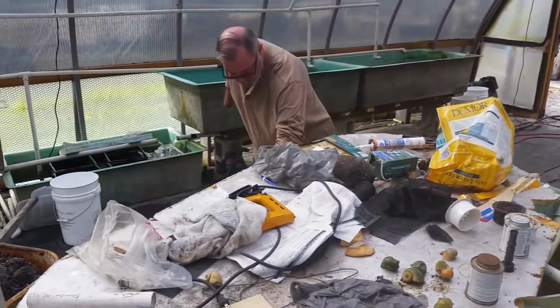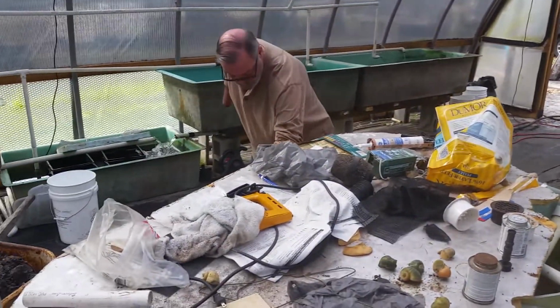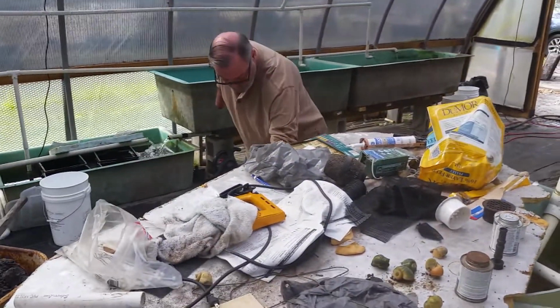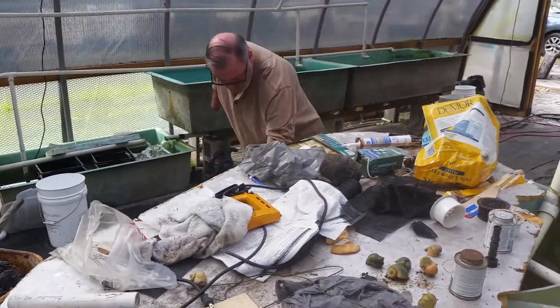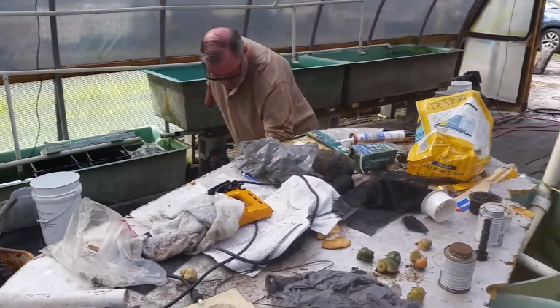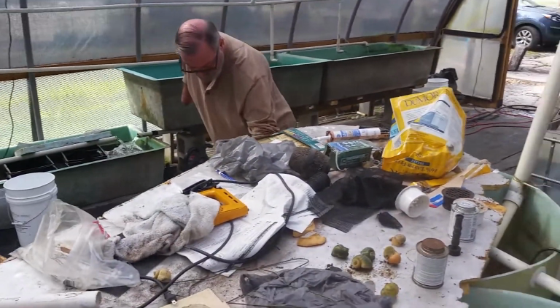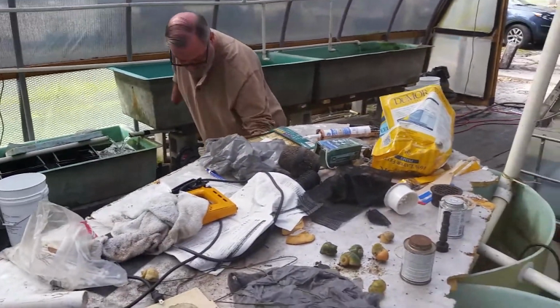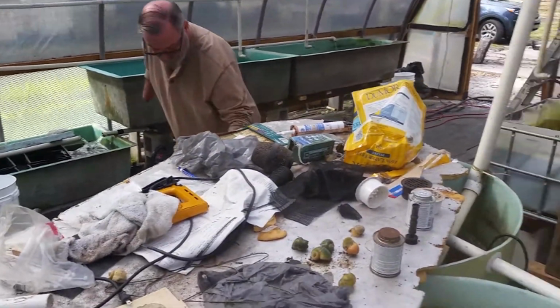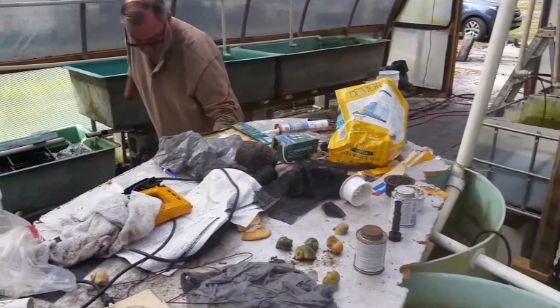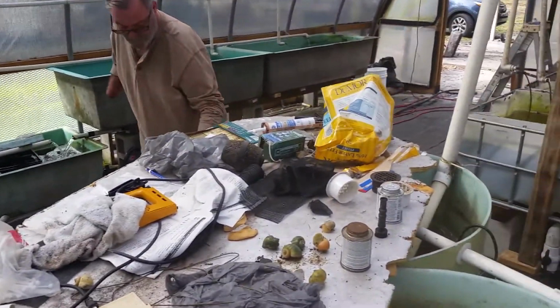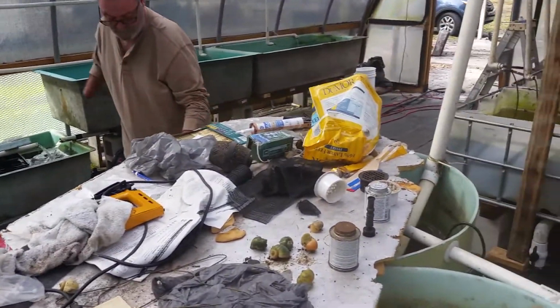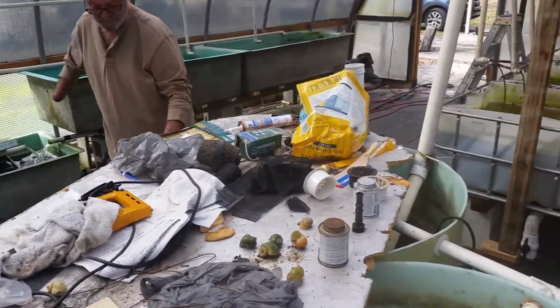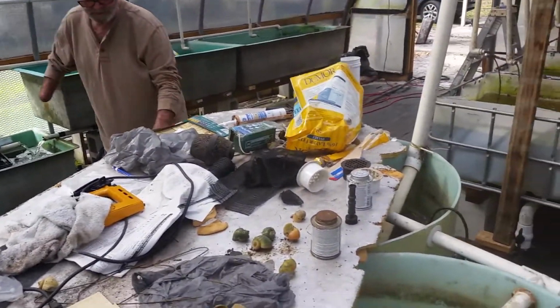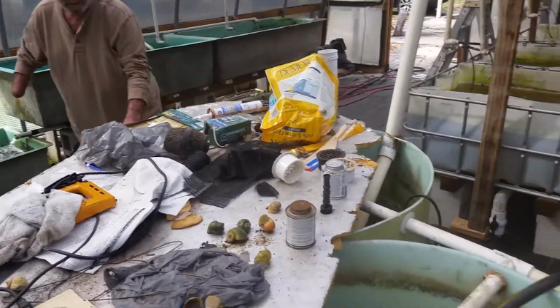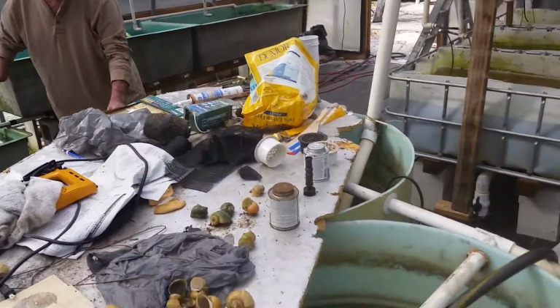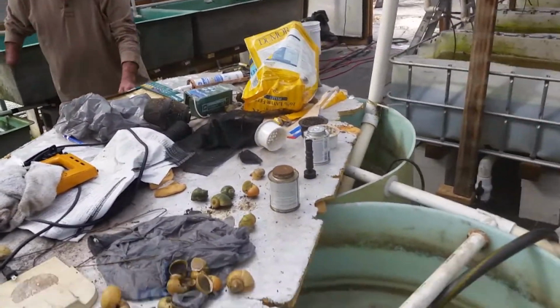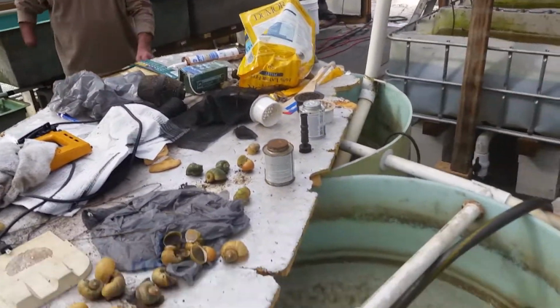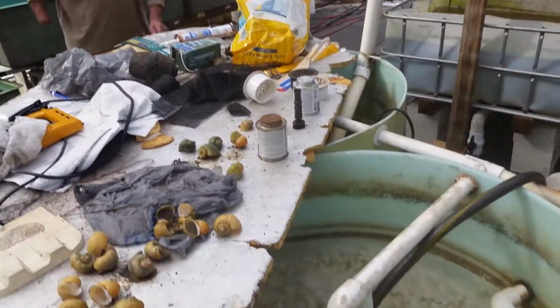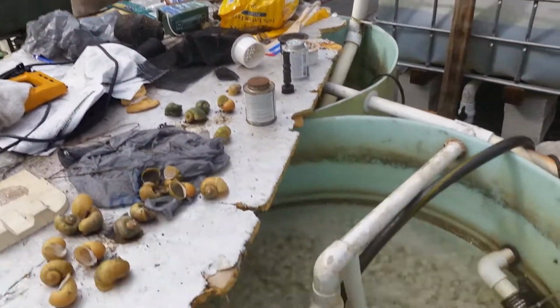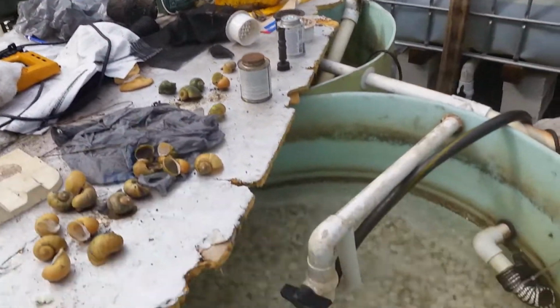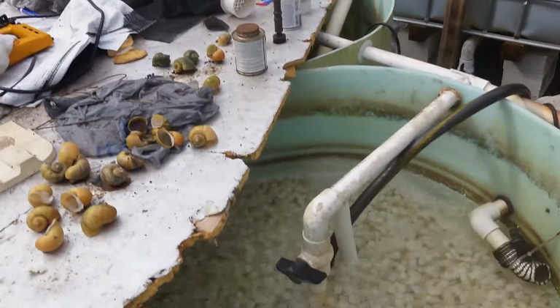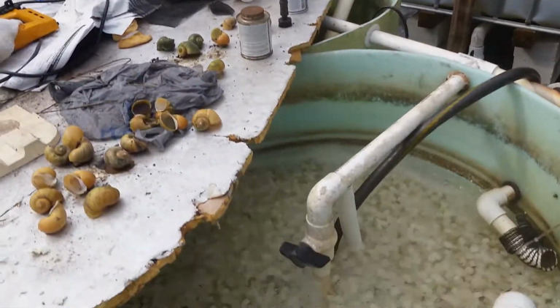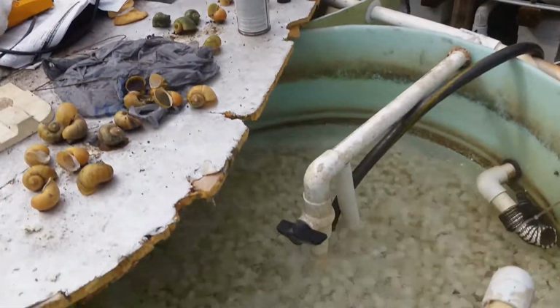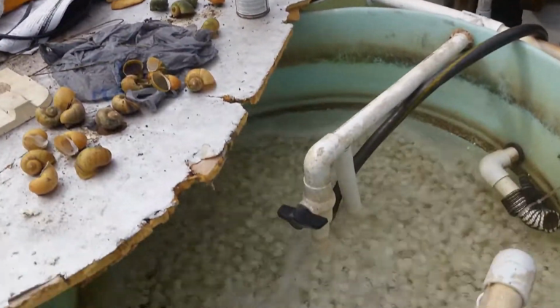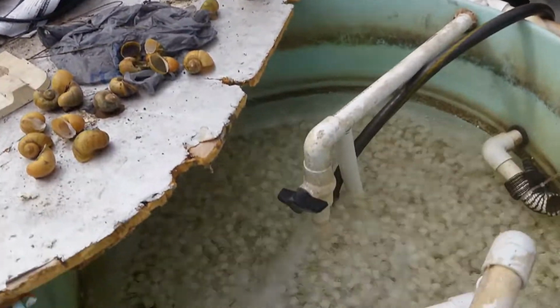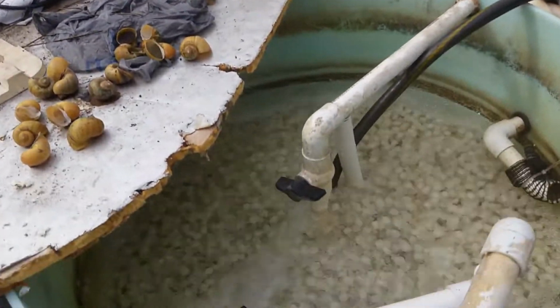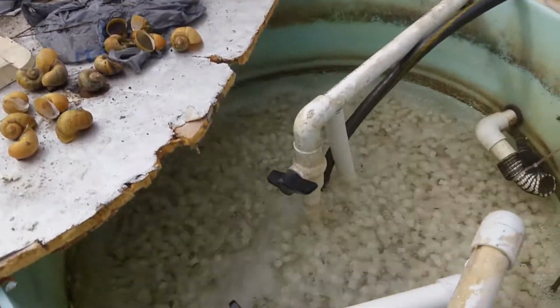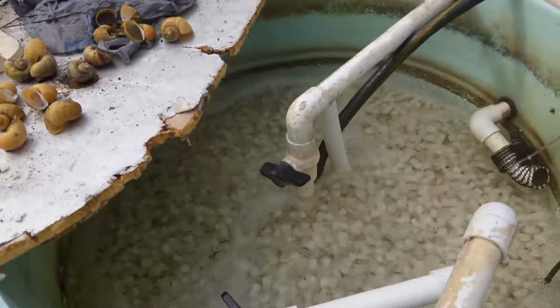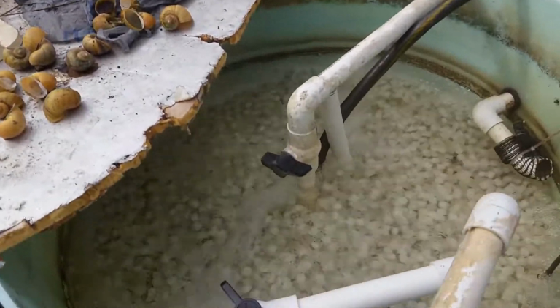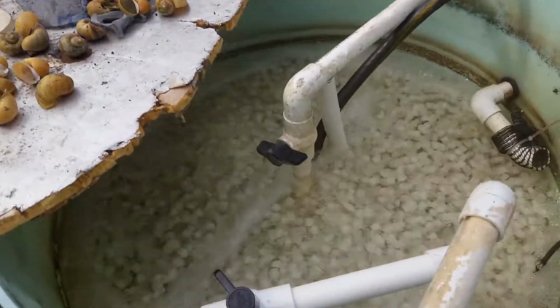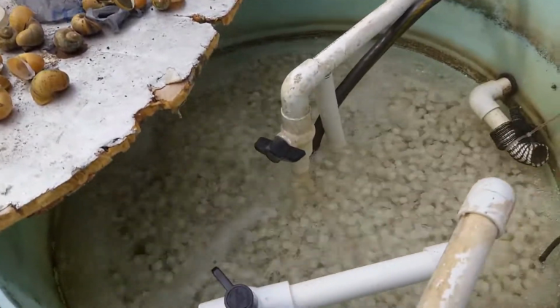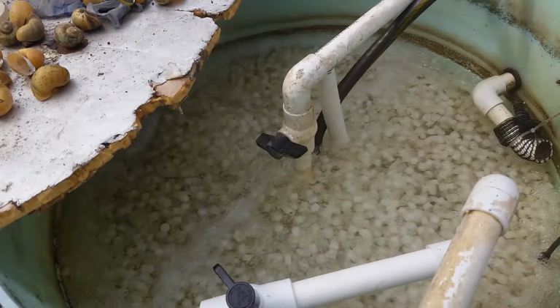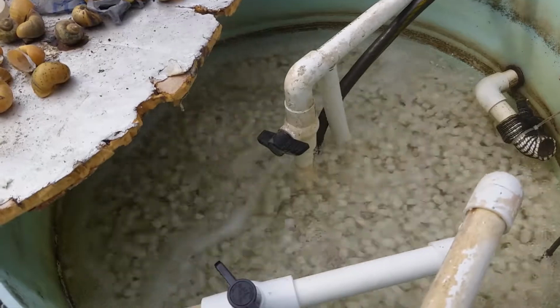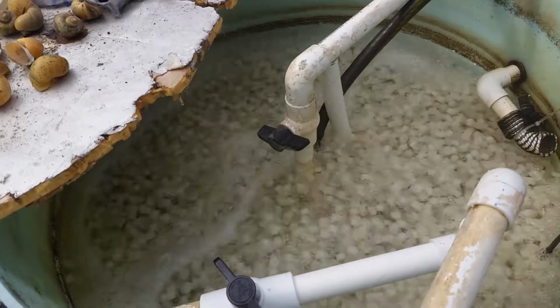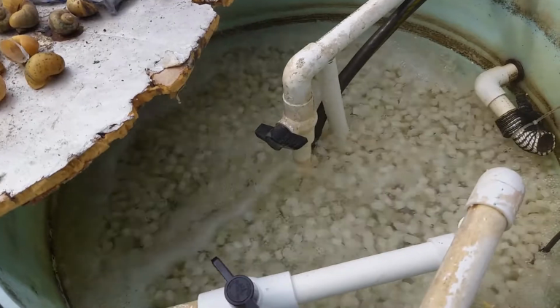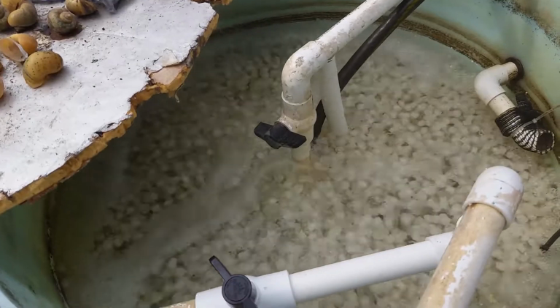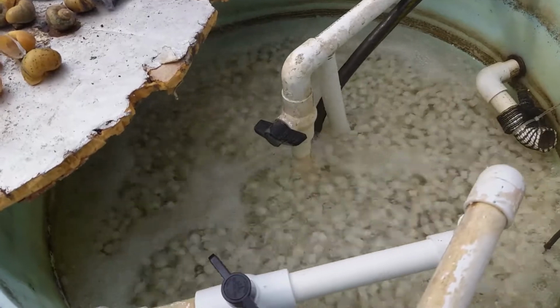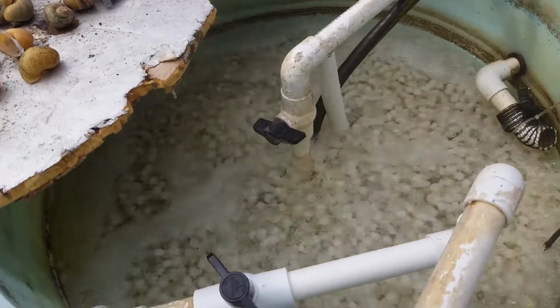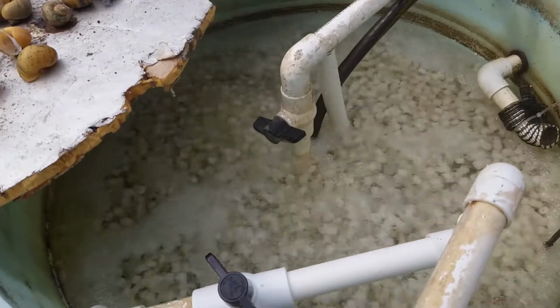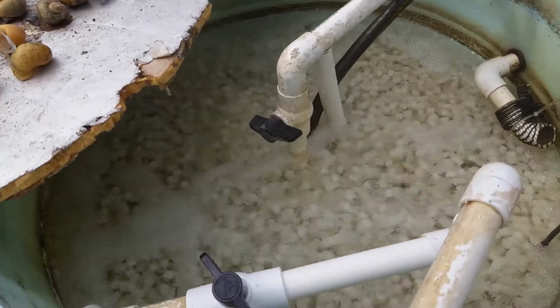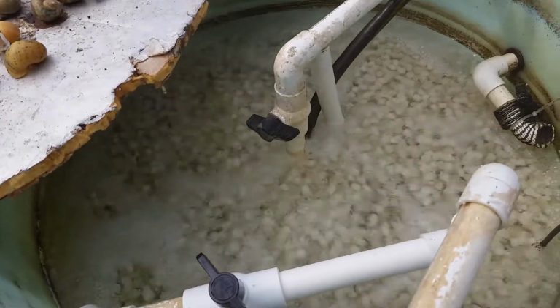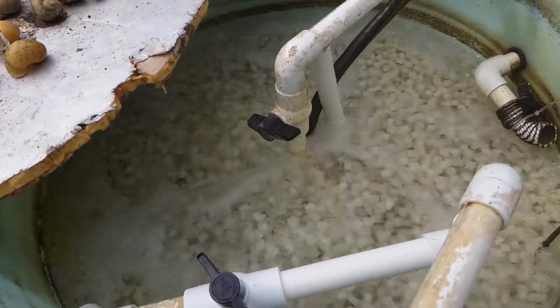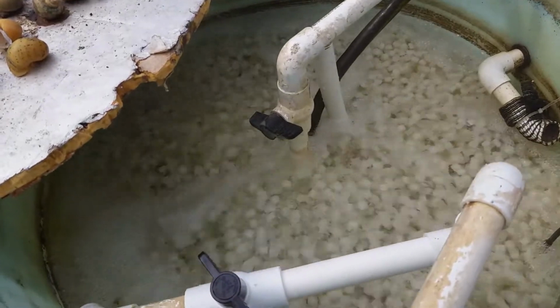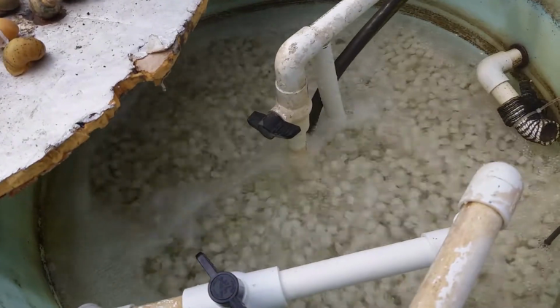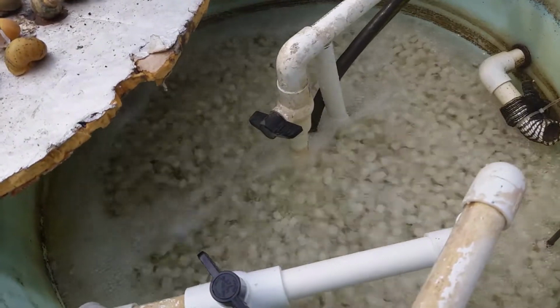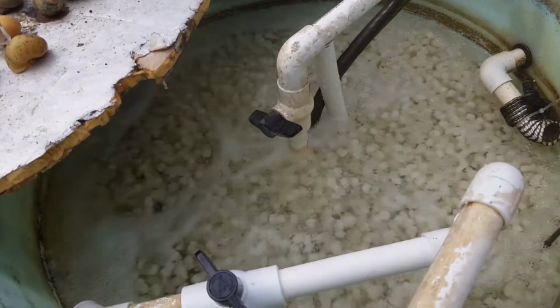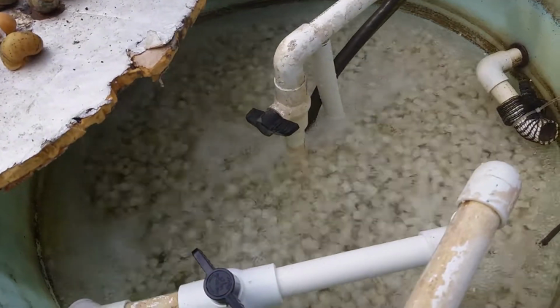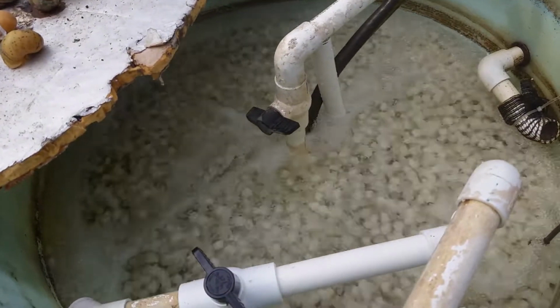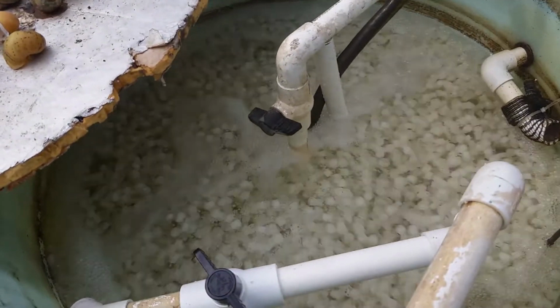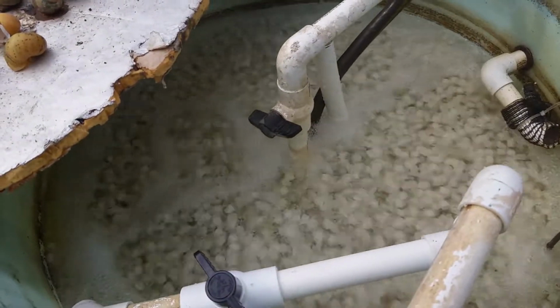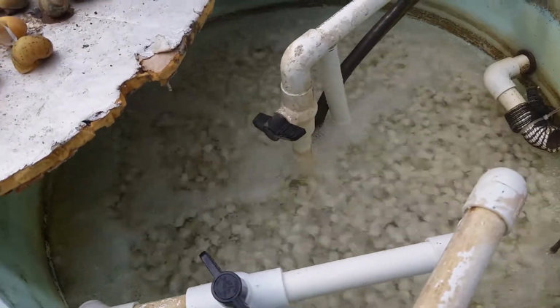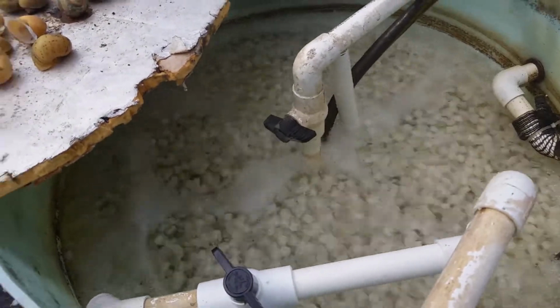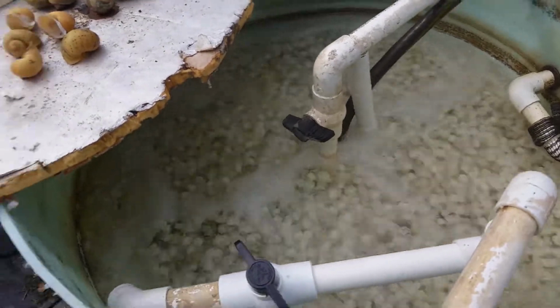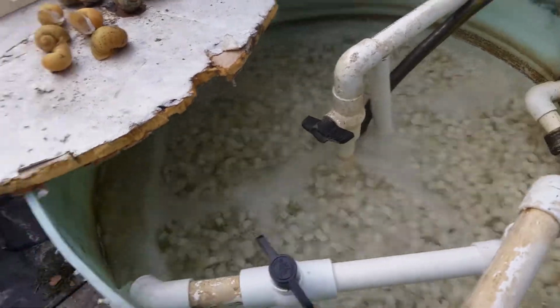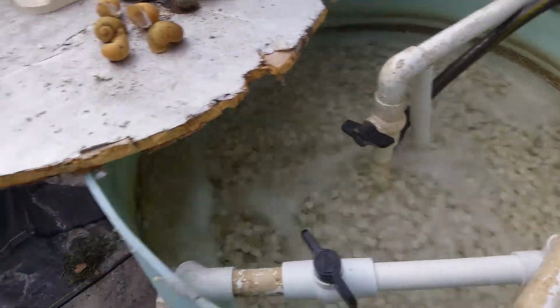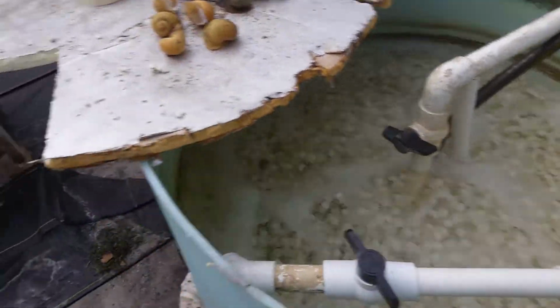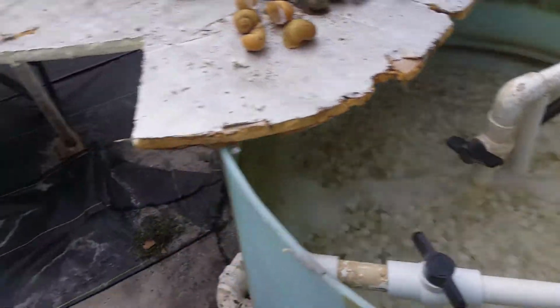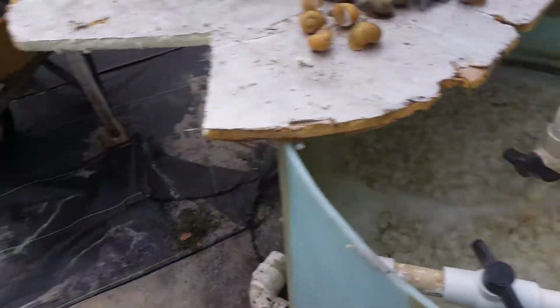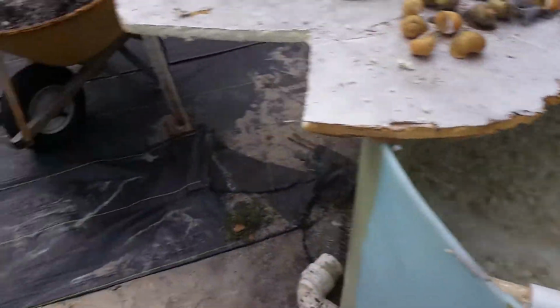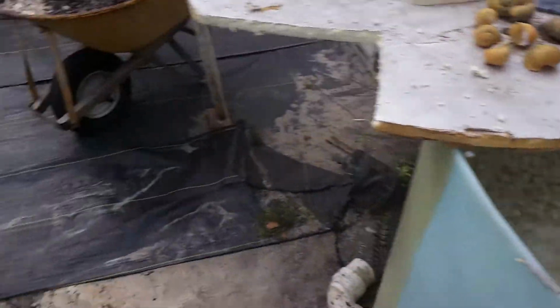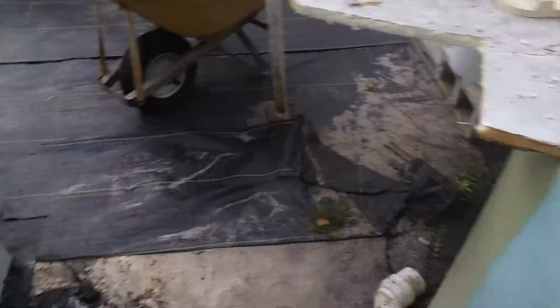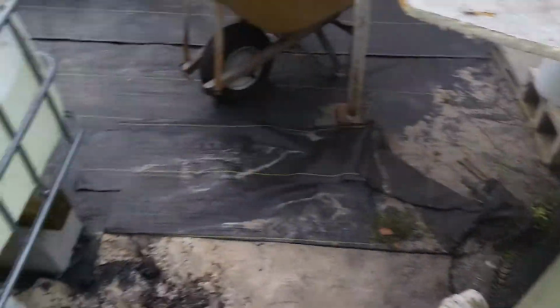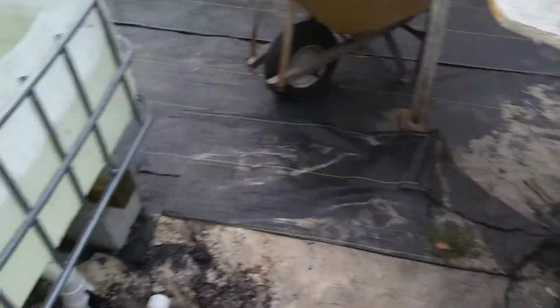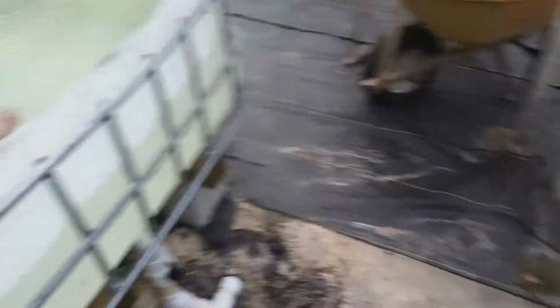That's Richard. He's putting some minnows in there to eat the little critters that are causing some problems.